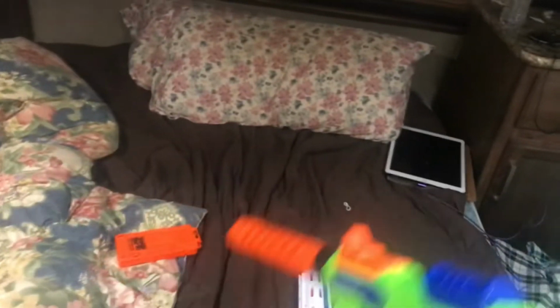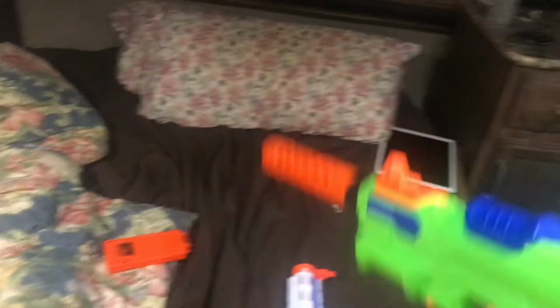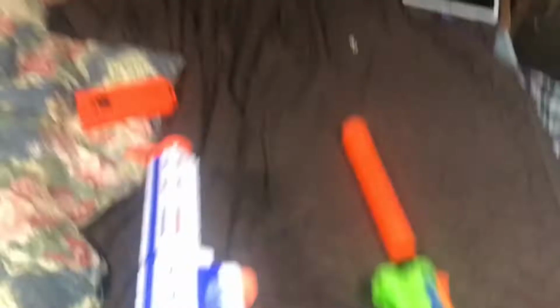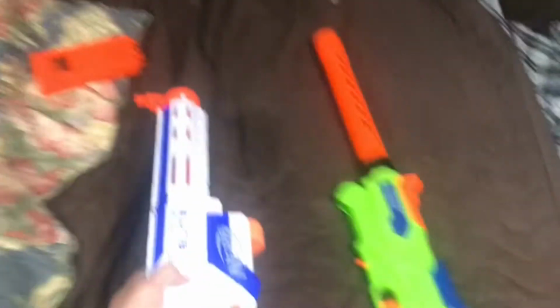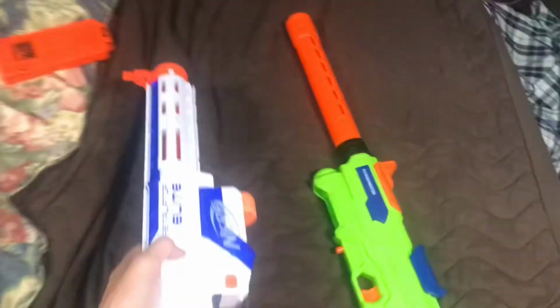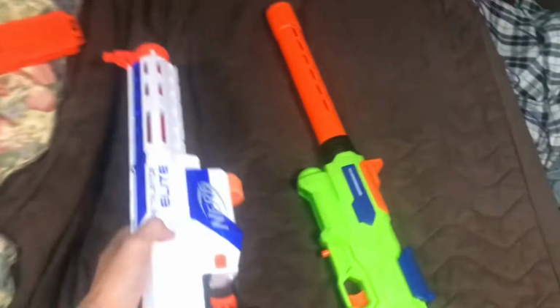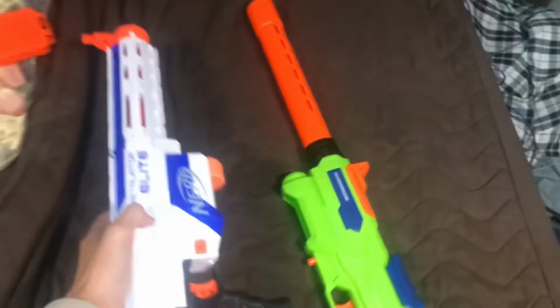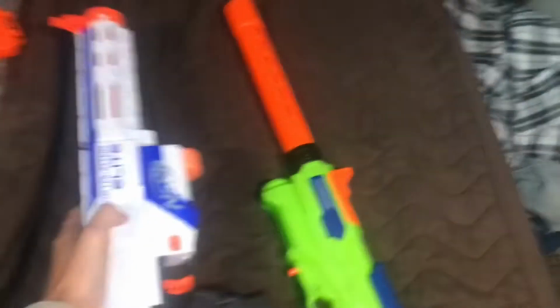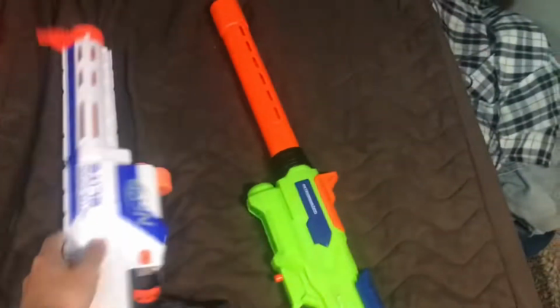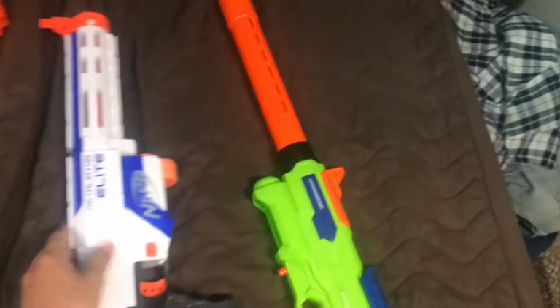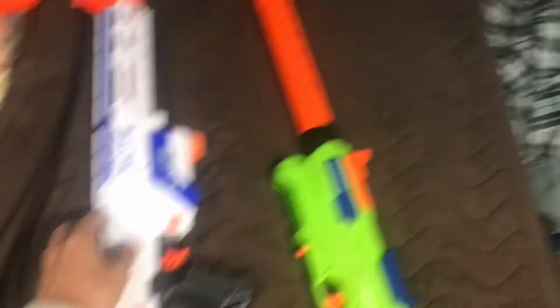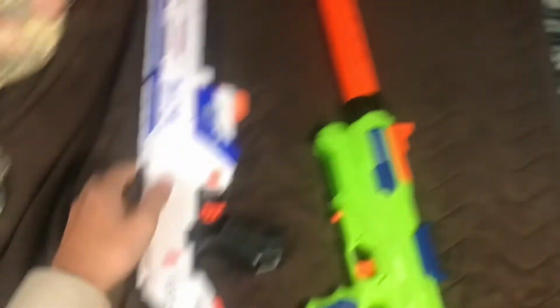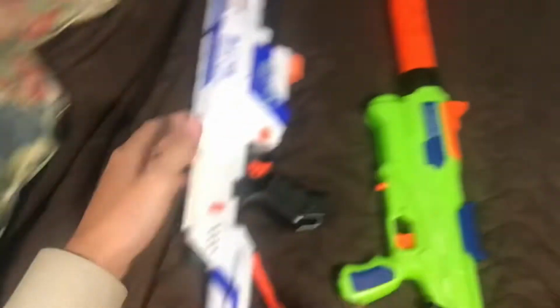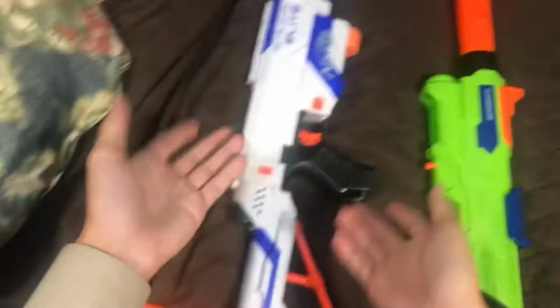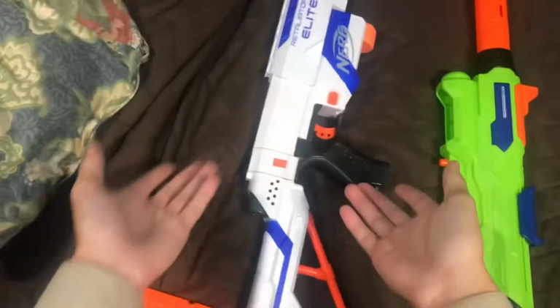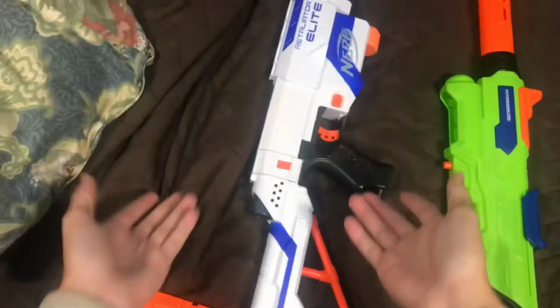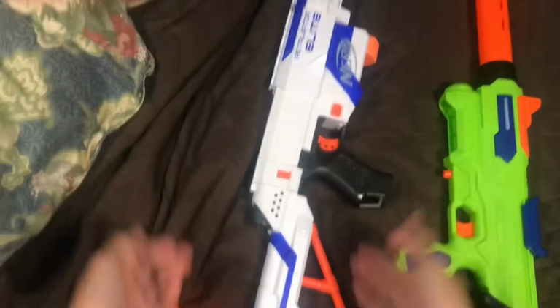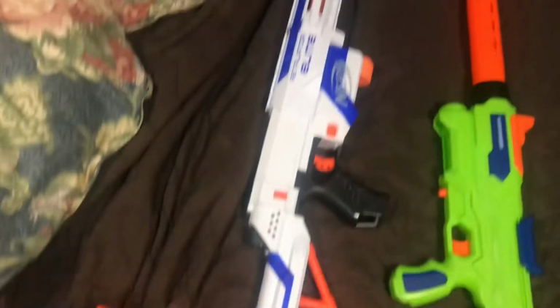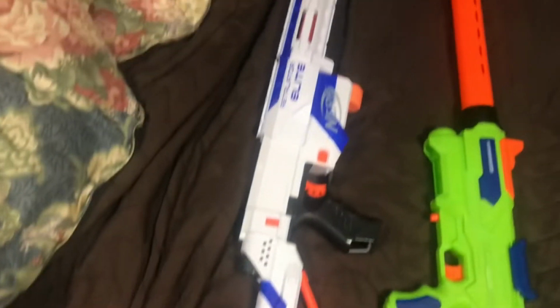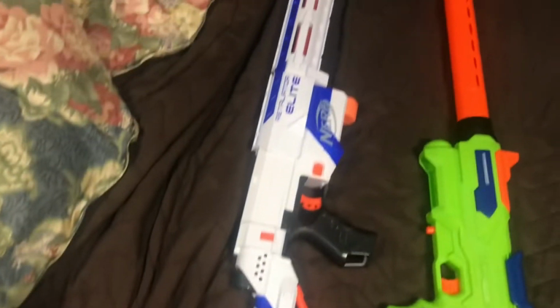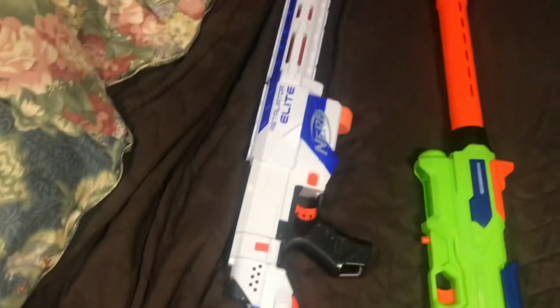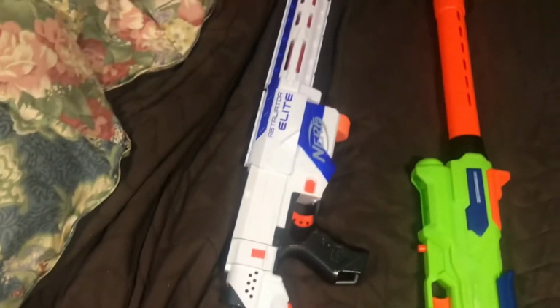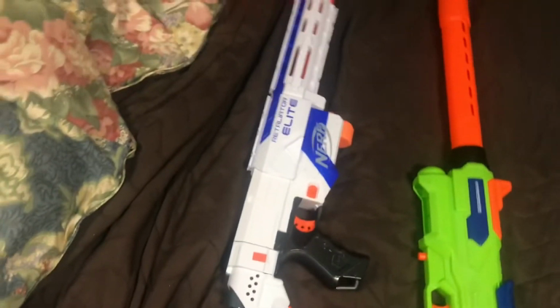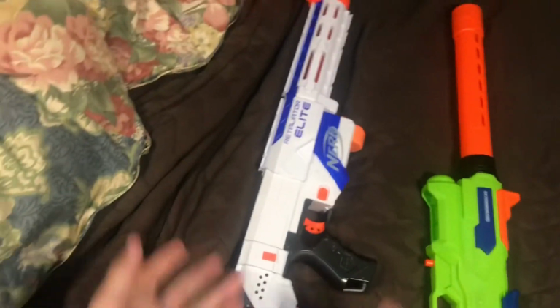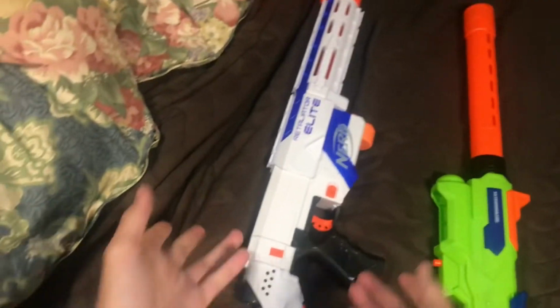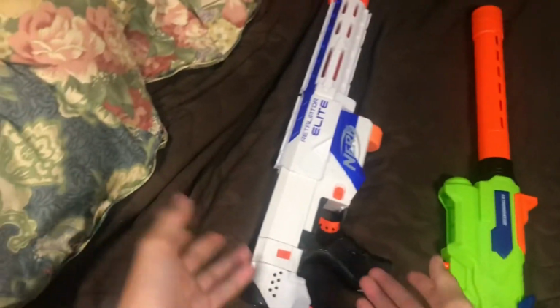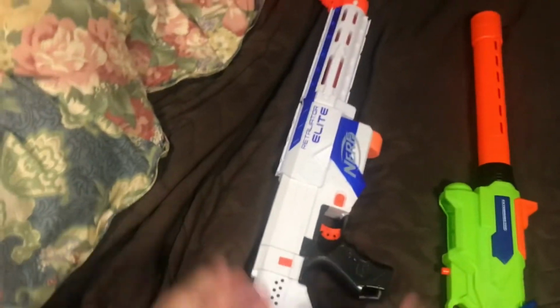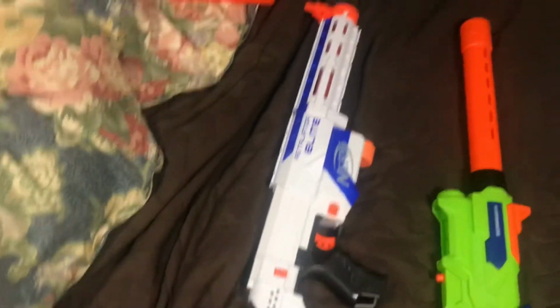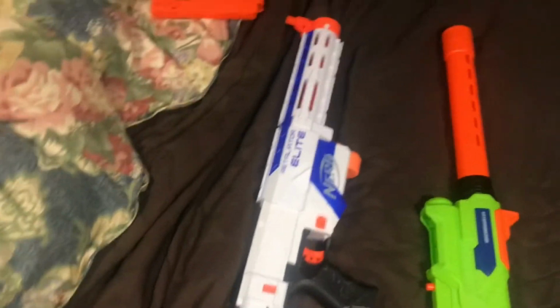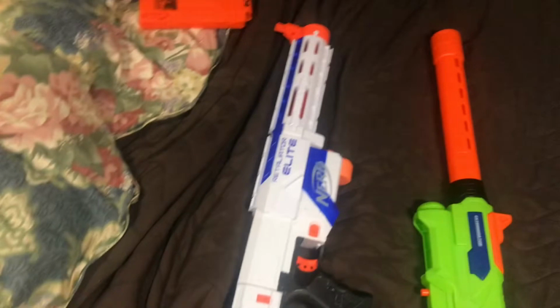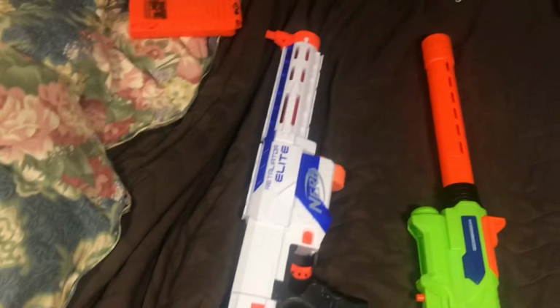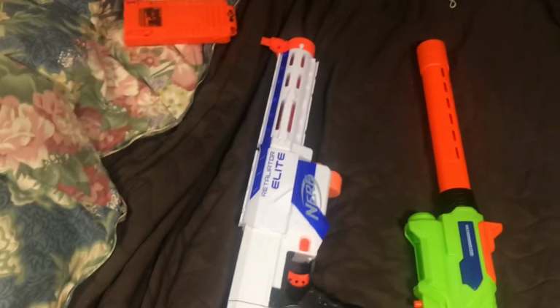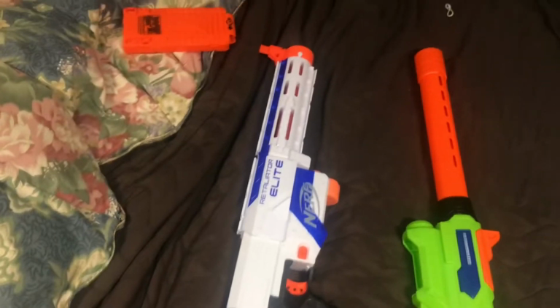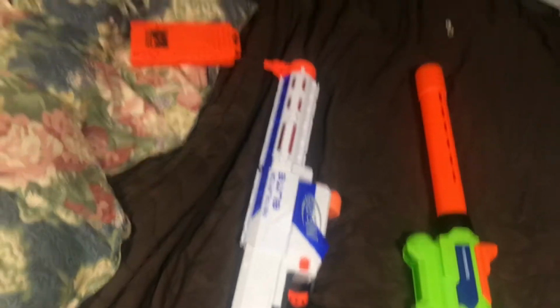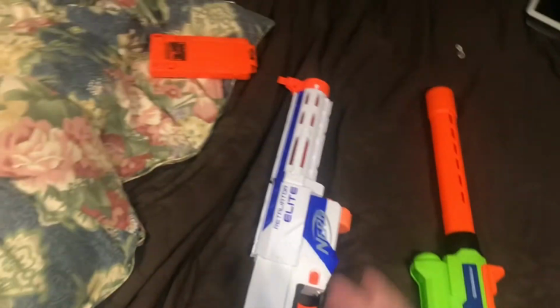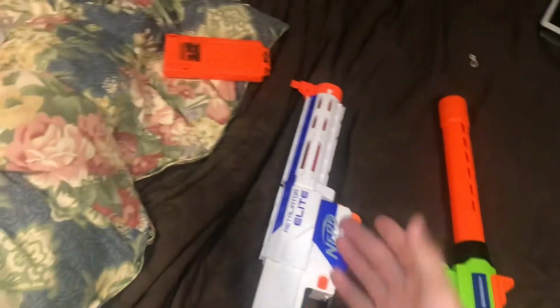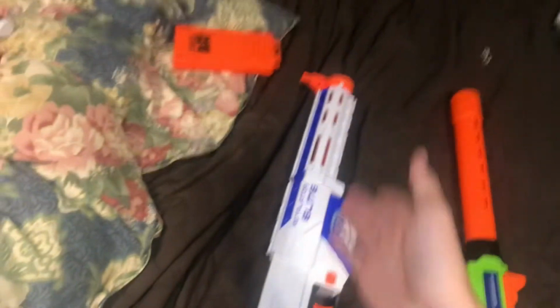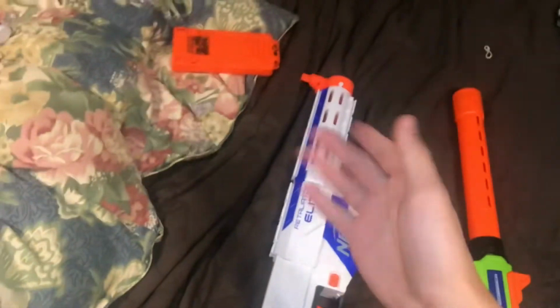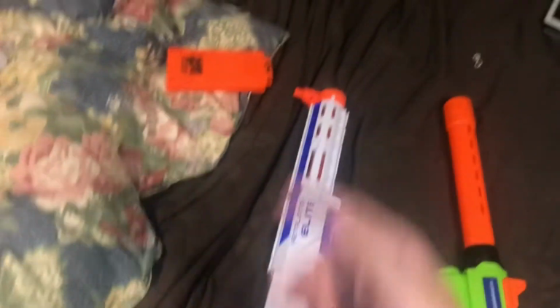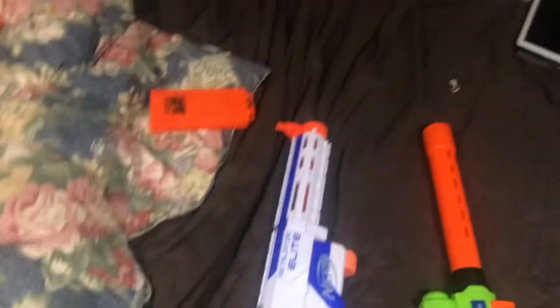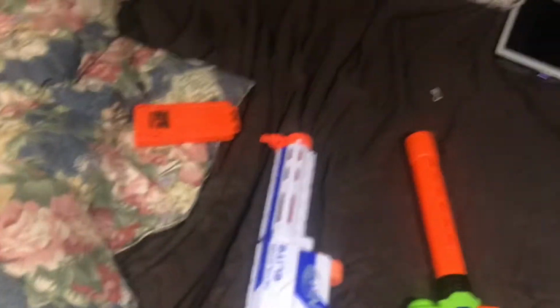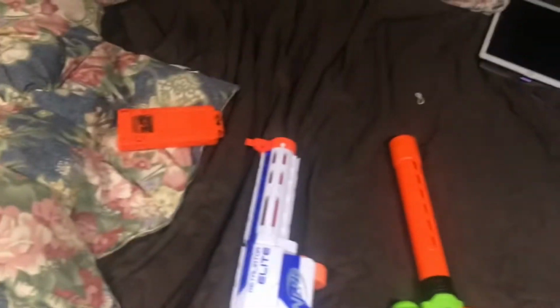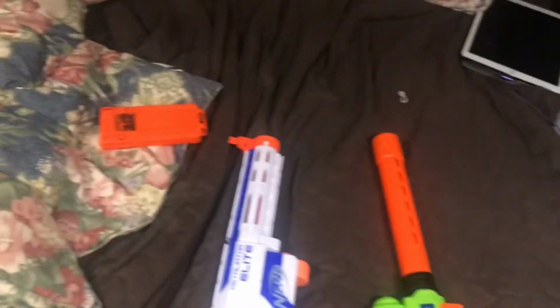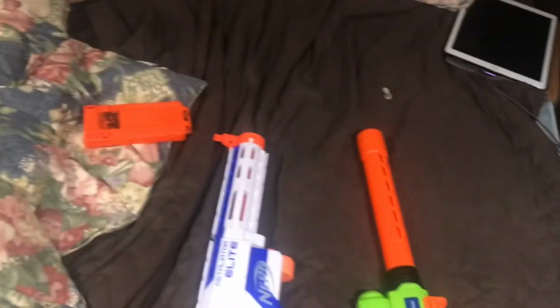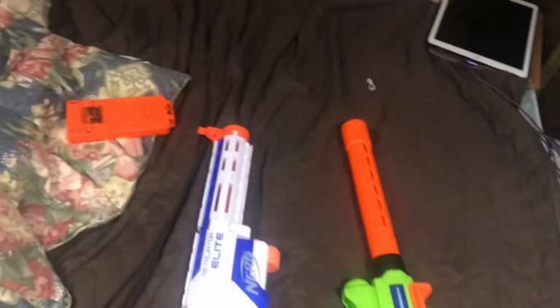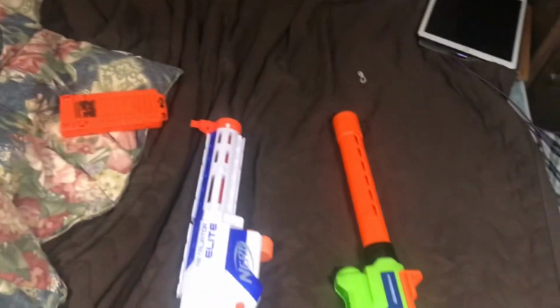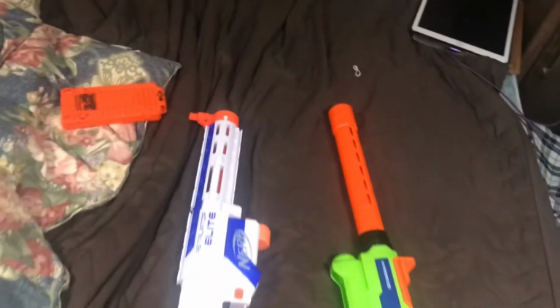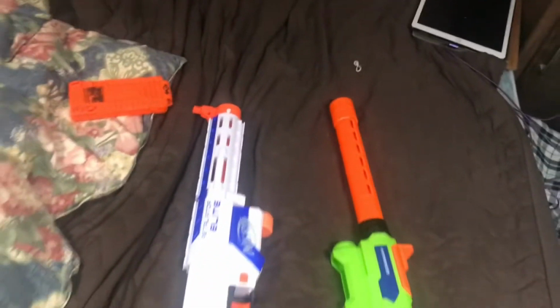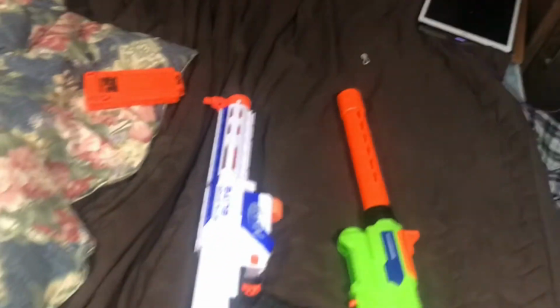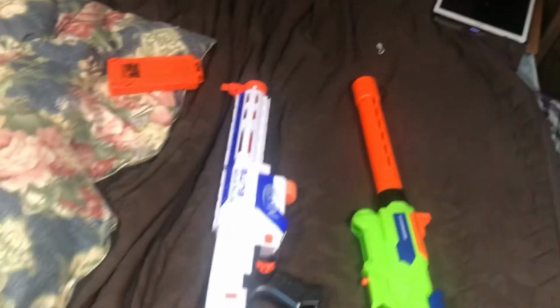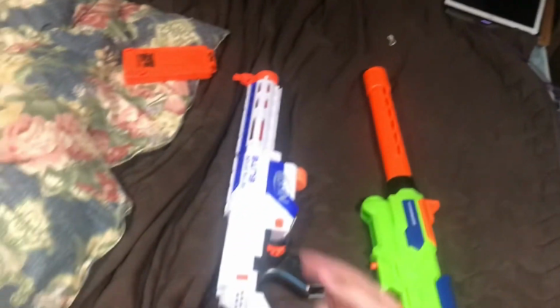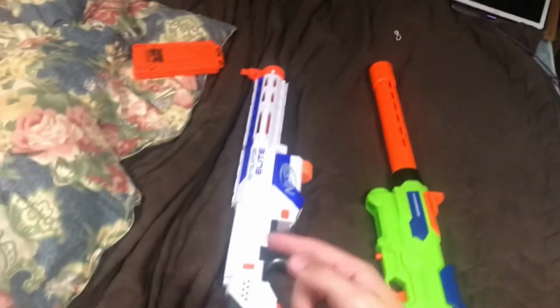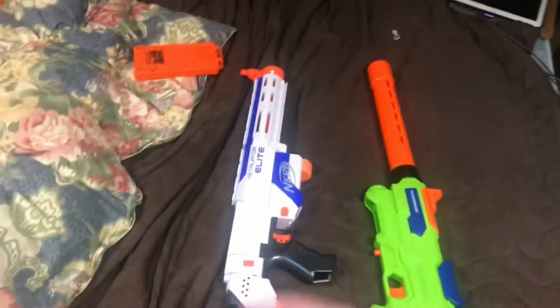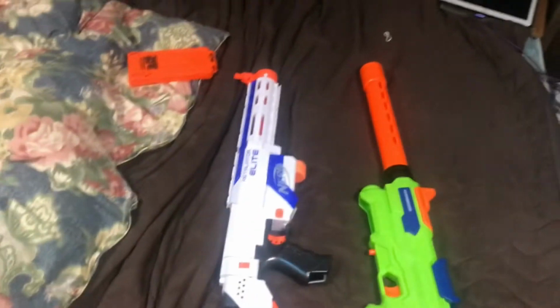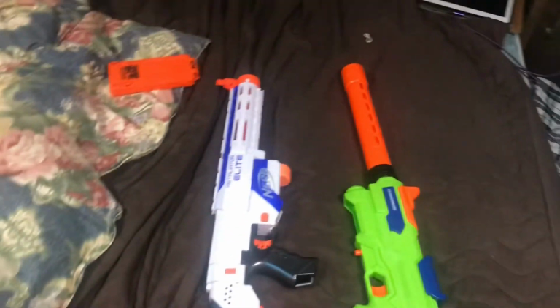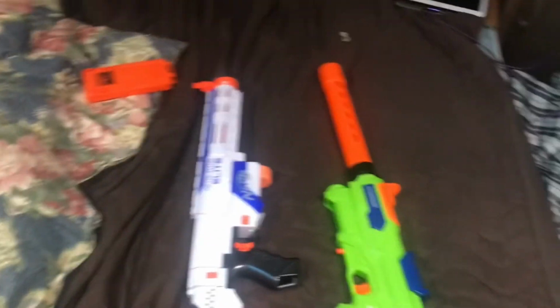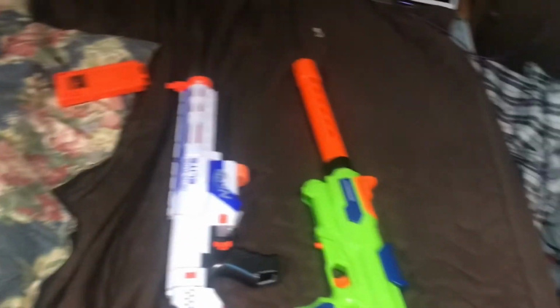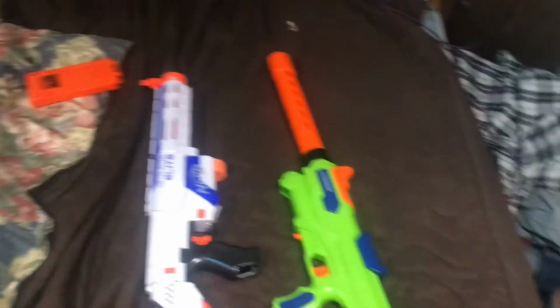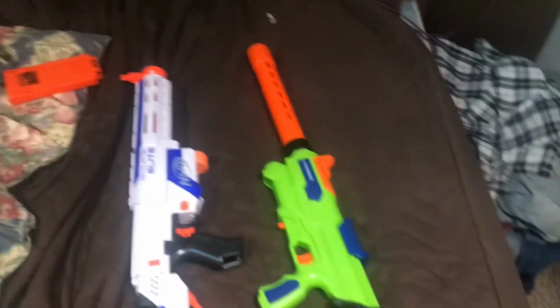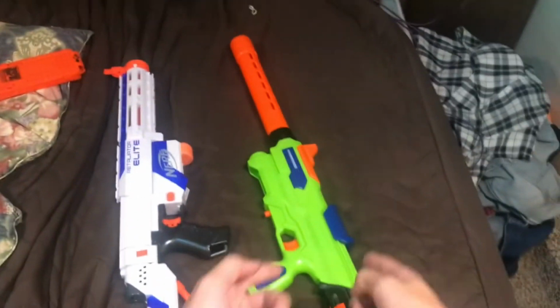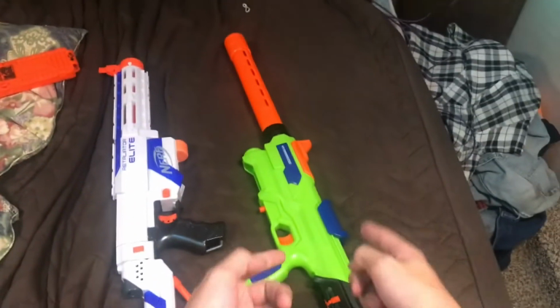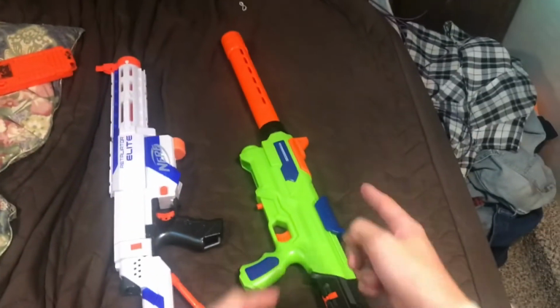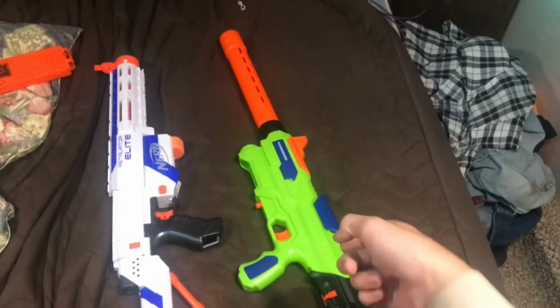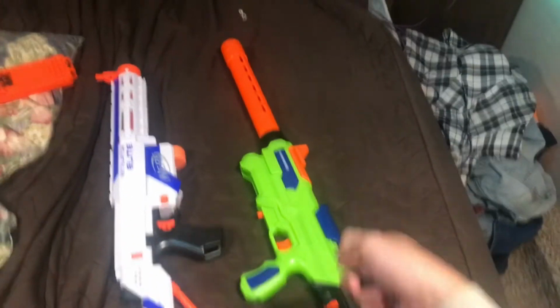If you want three times the quality, three times the price, three times the blaster, get a Retaliator — not that.